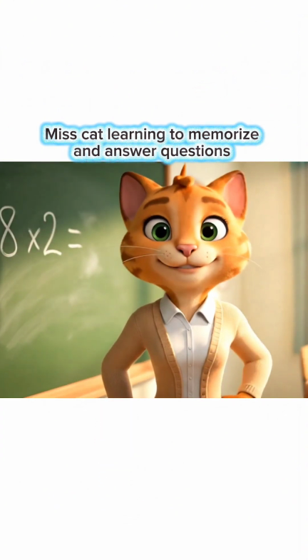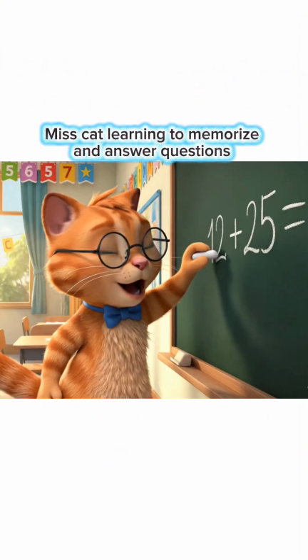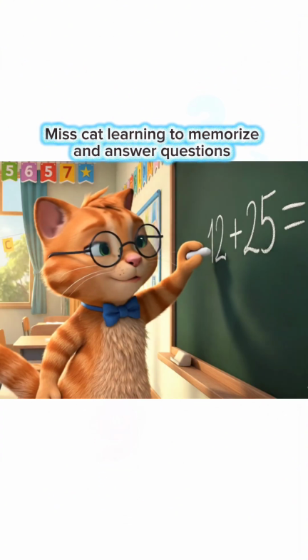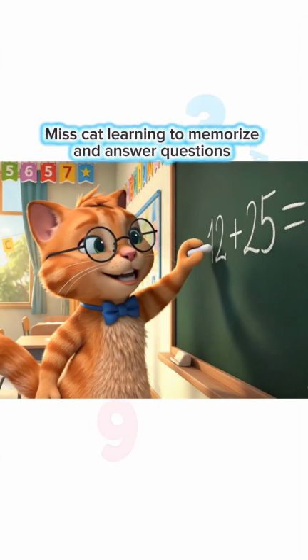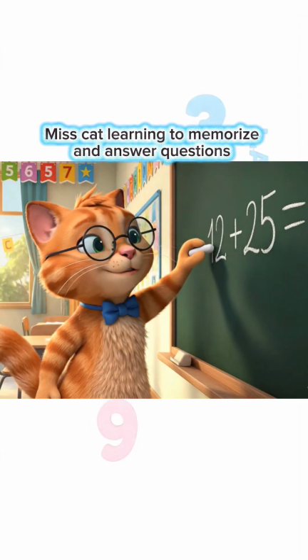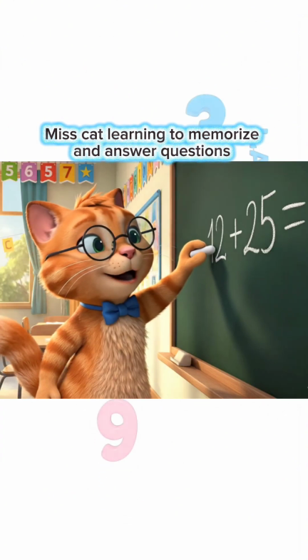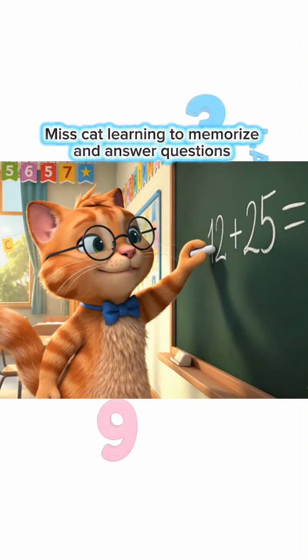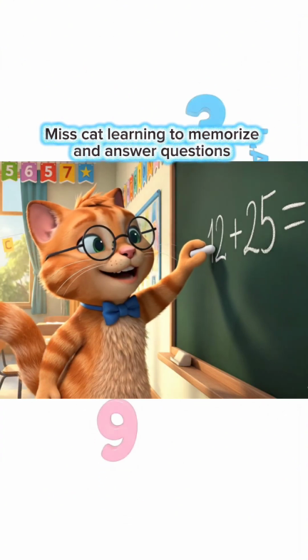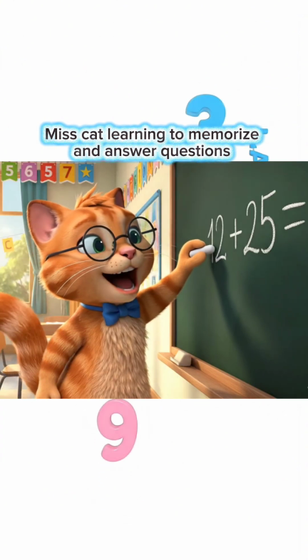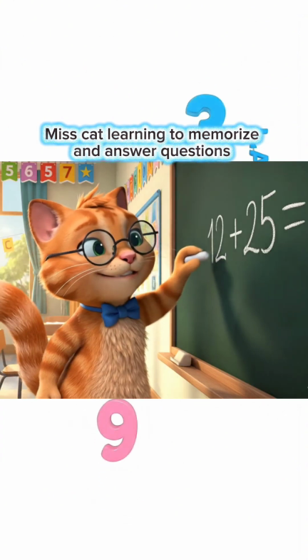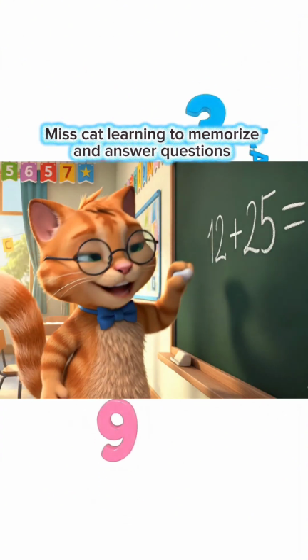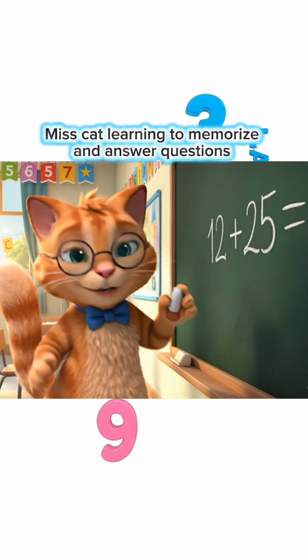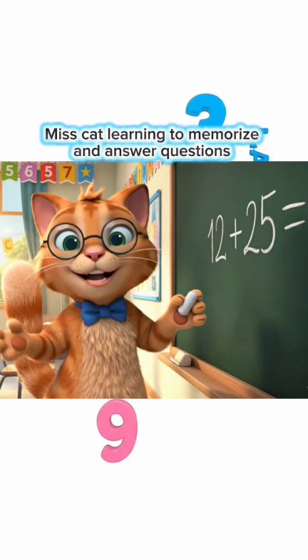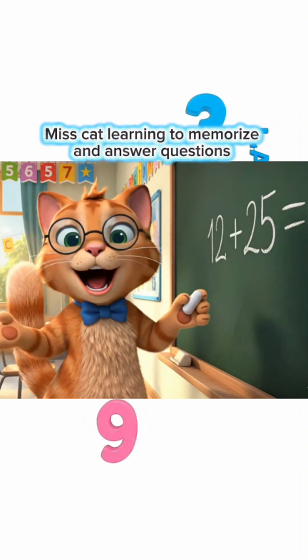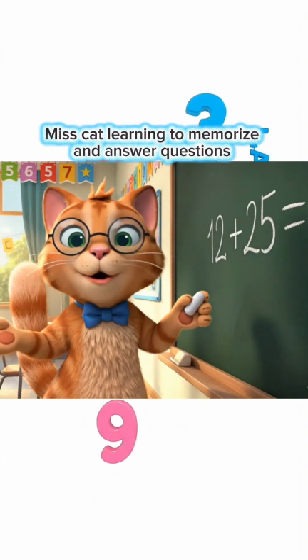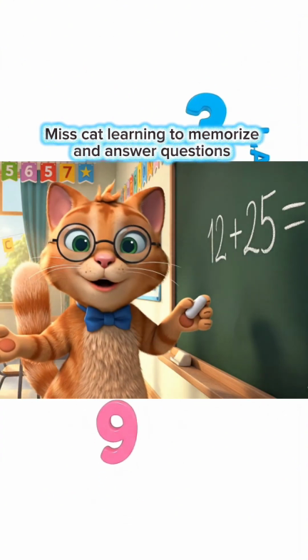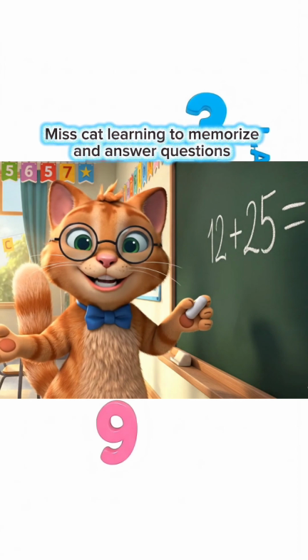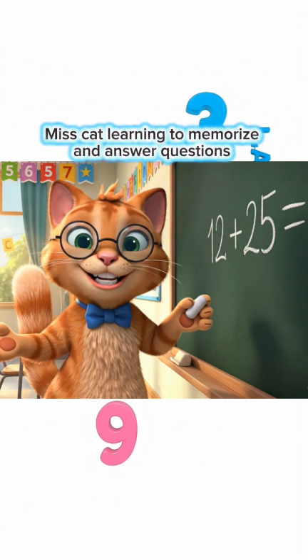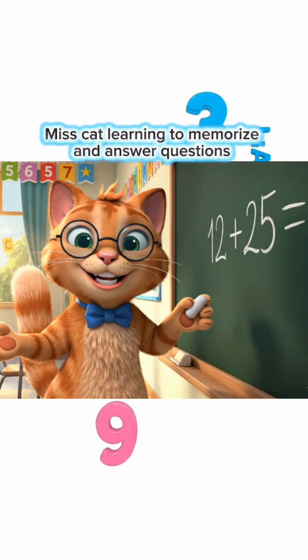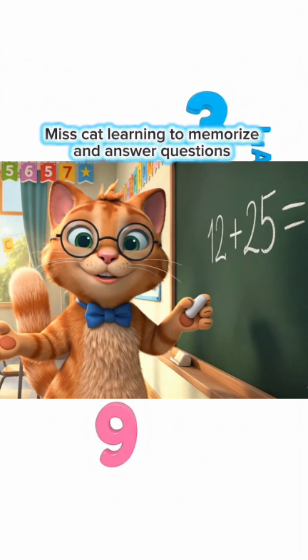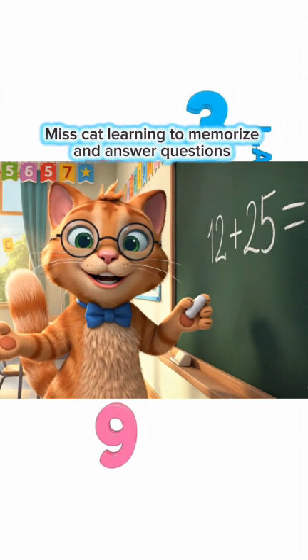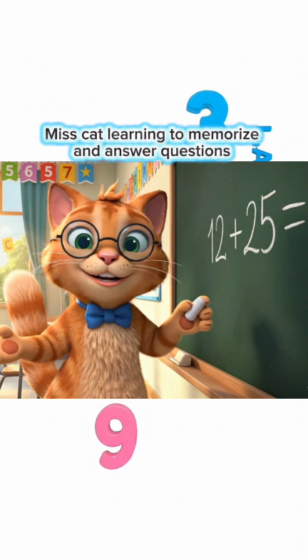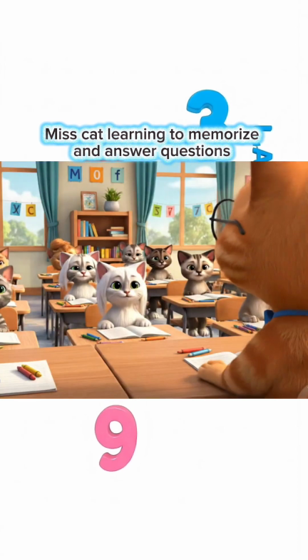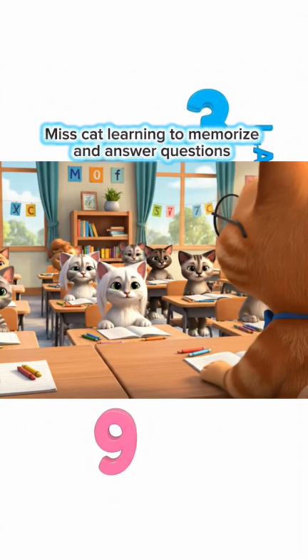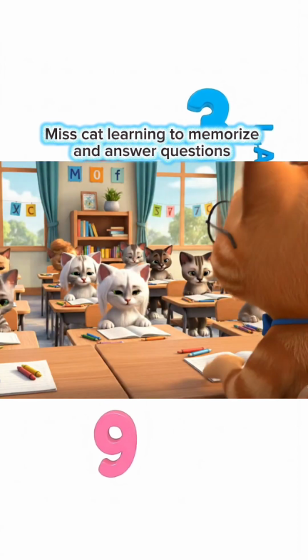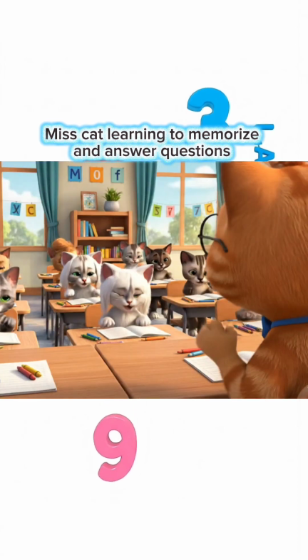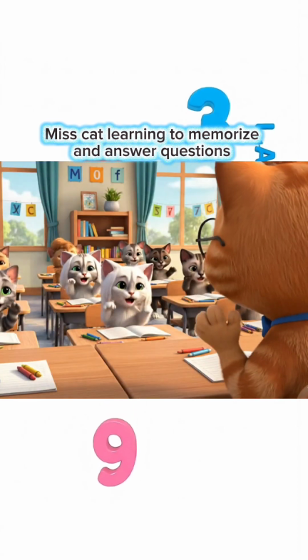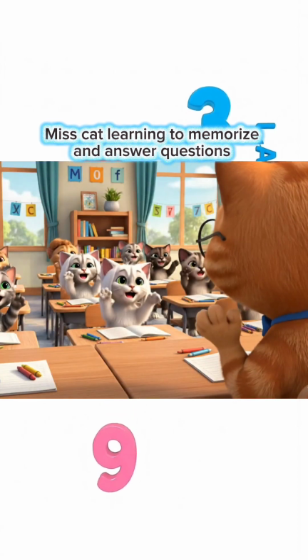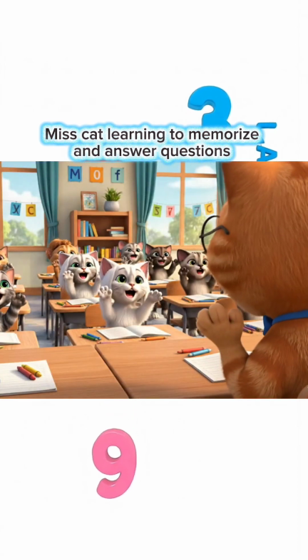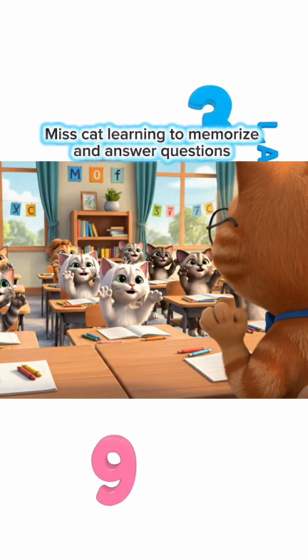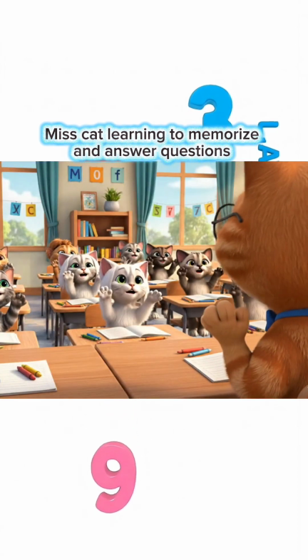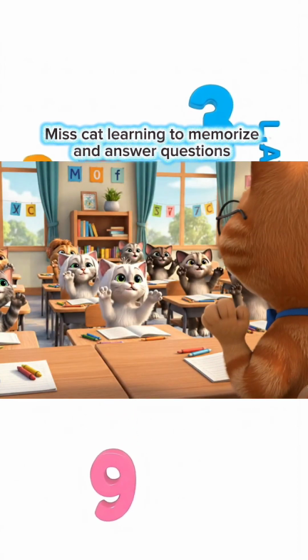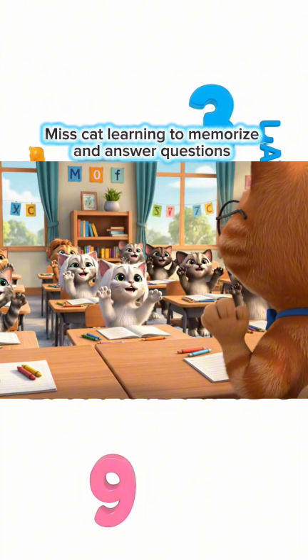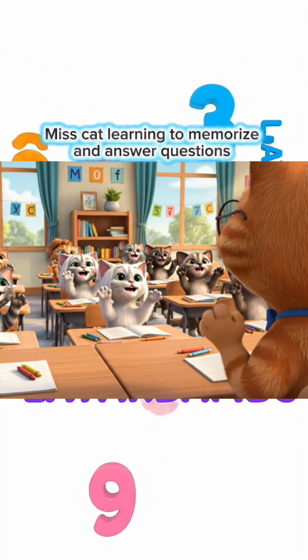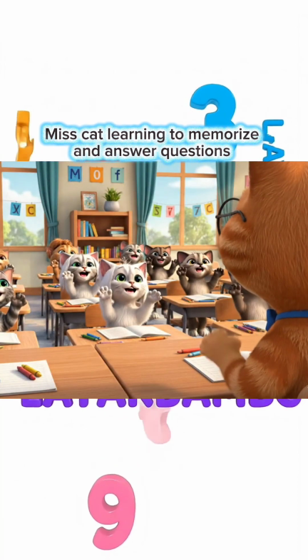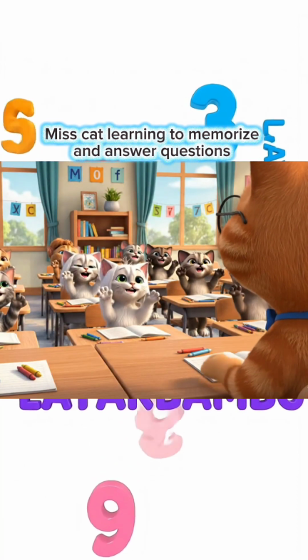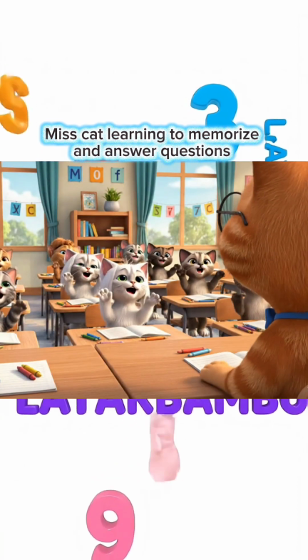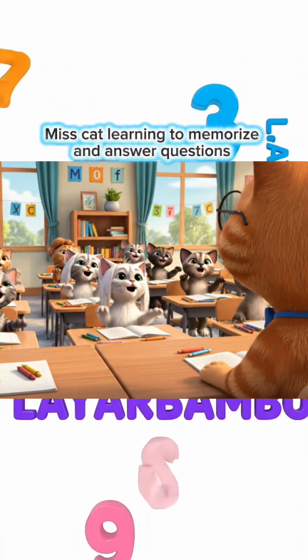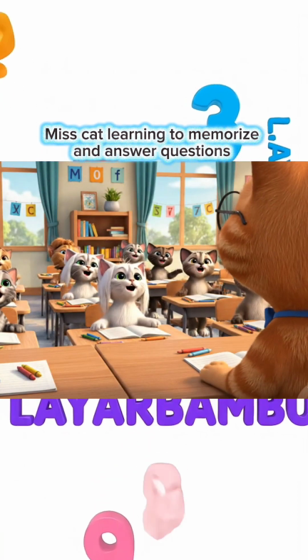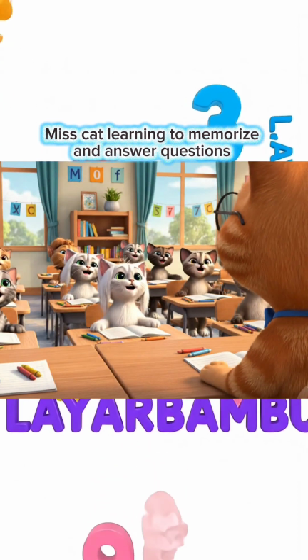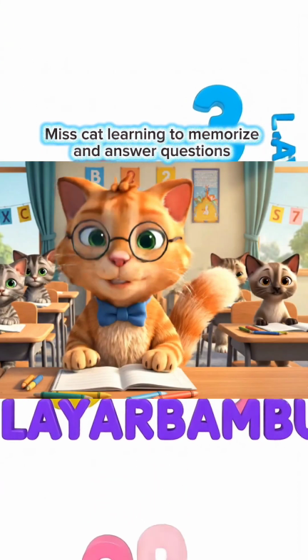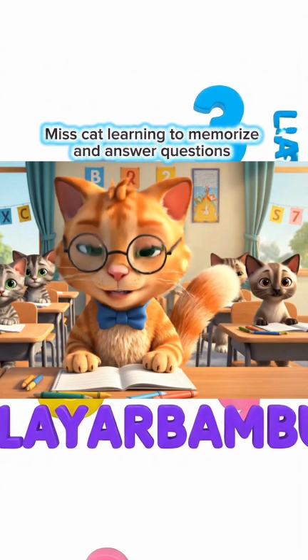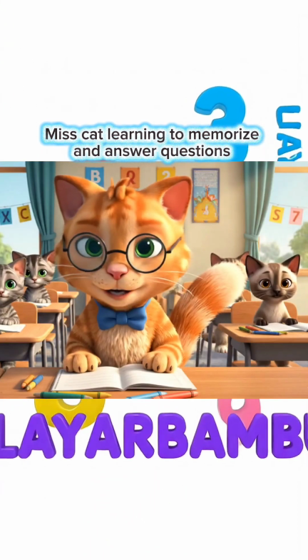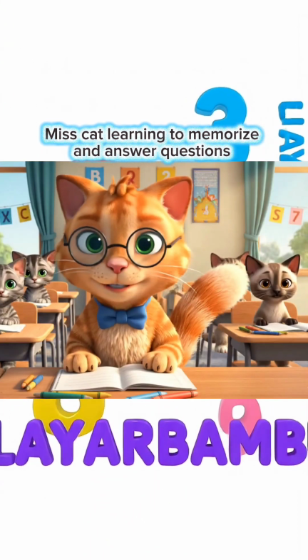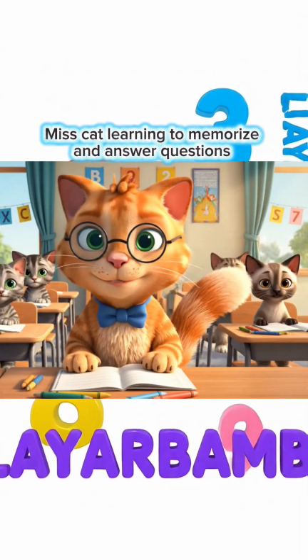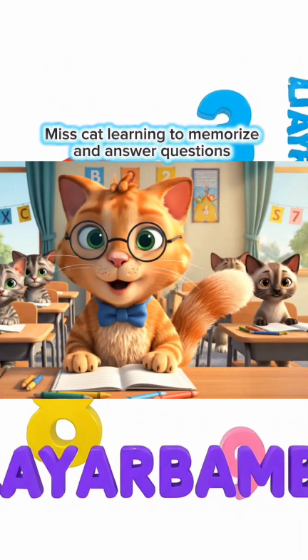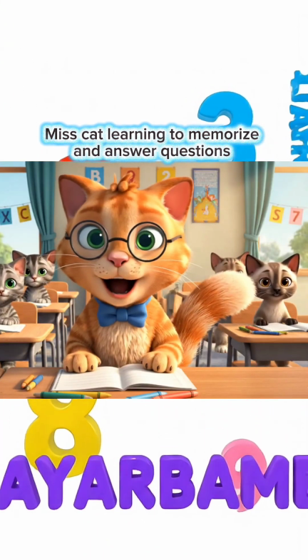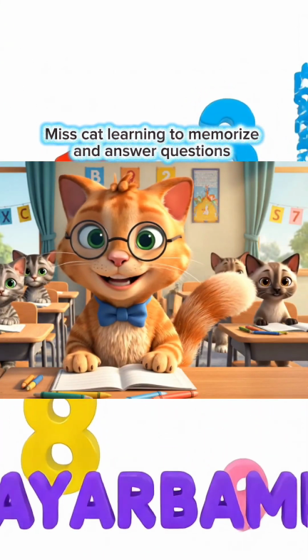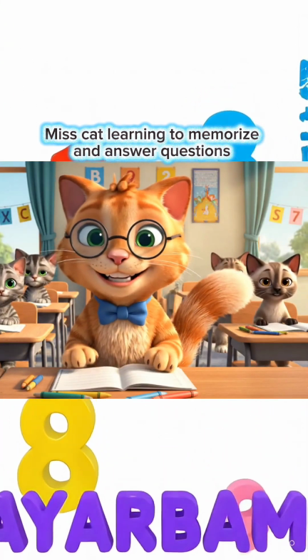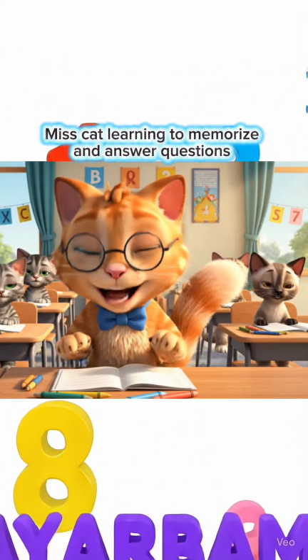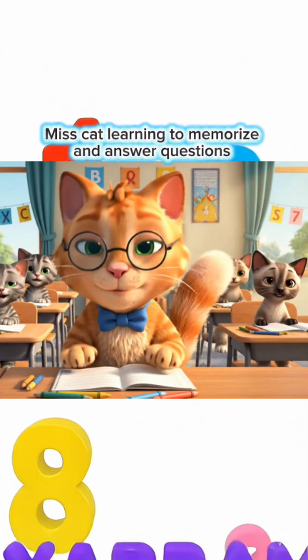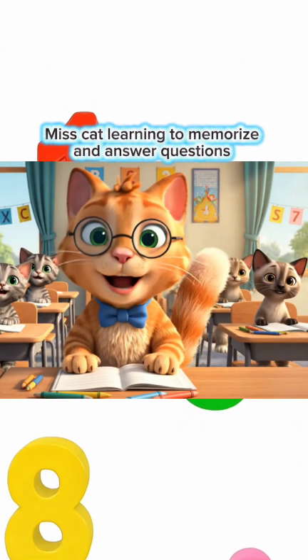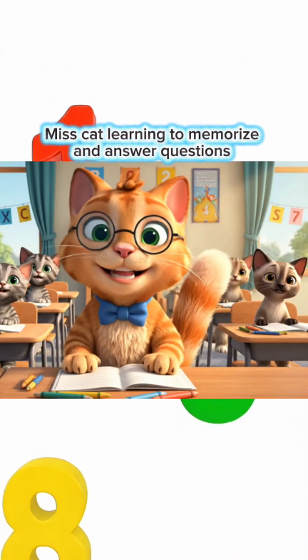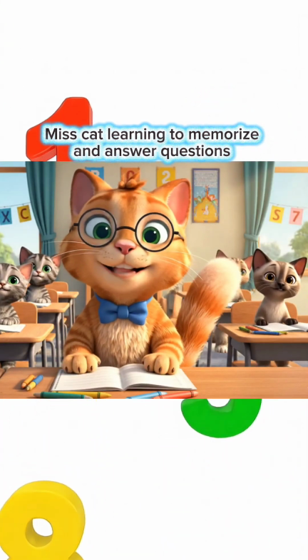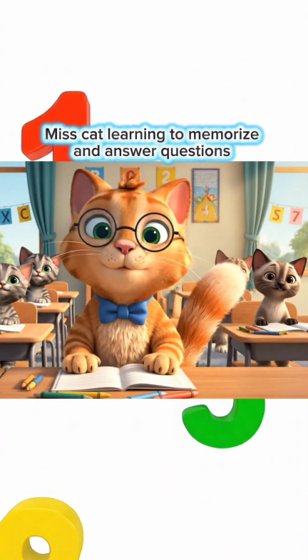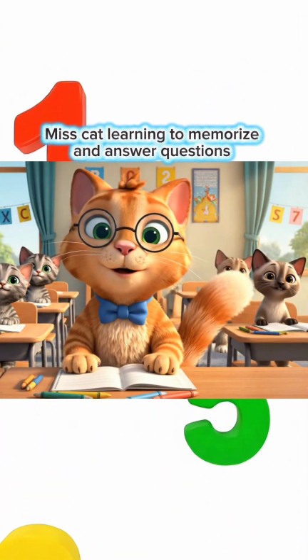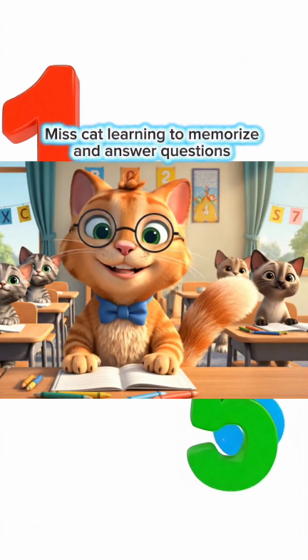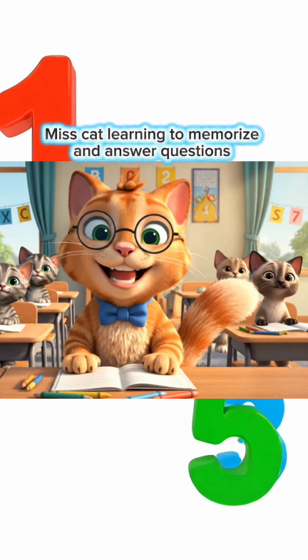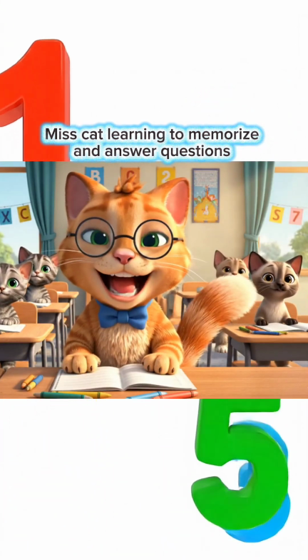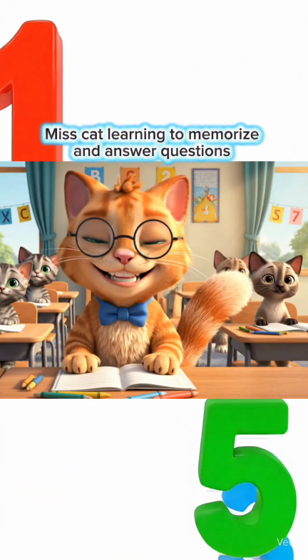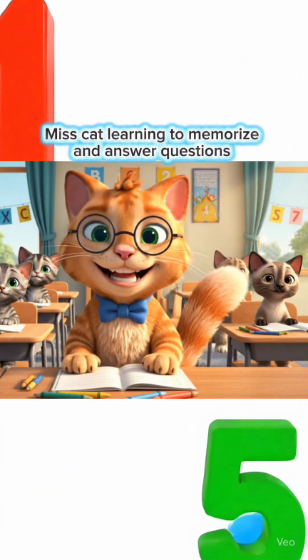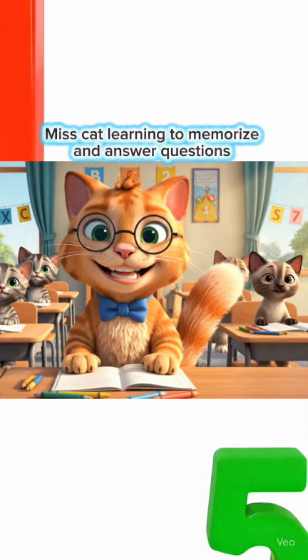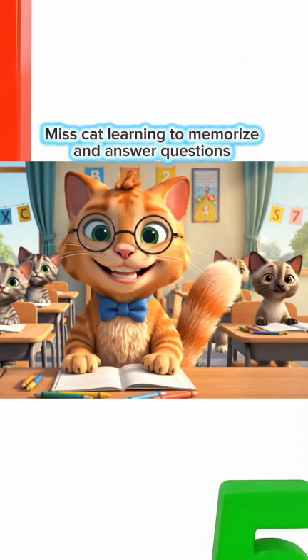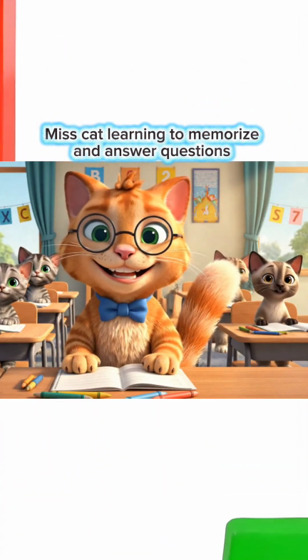12 plus 25 equals how much, children? 37, Miss Teacher! You're so smart! Come on, let's move to the next lesson!